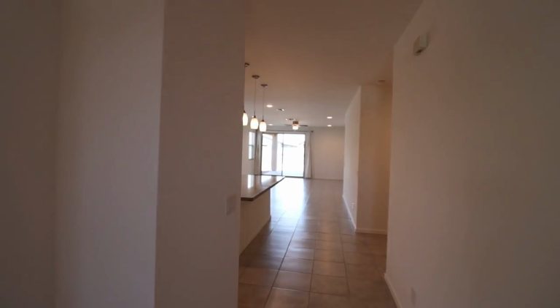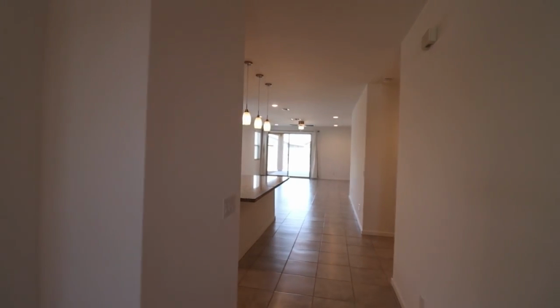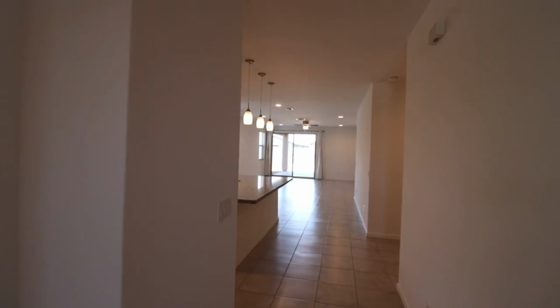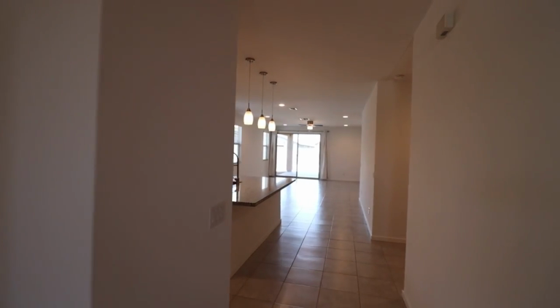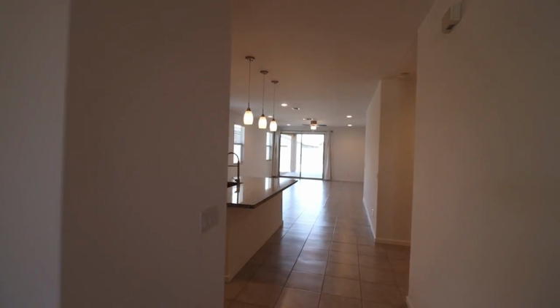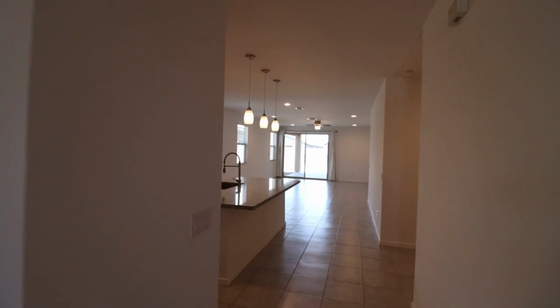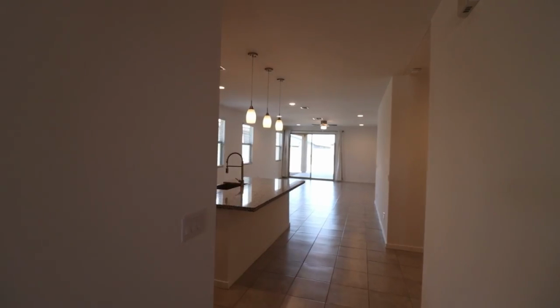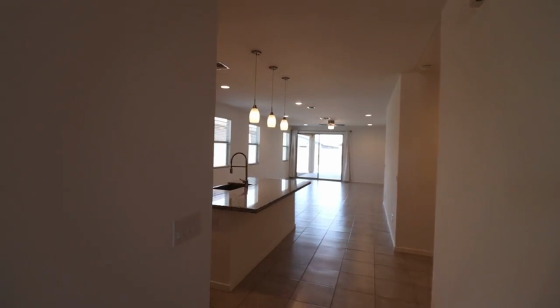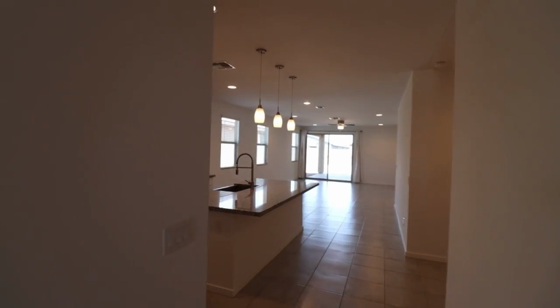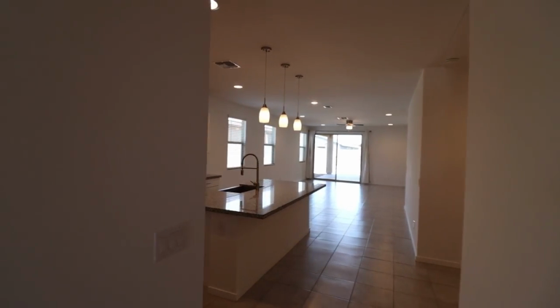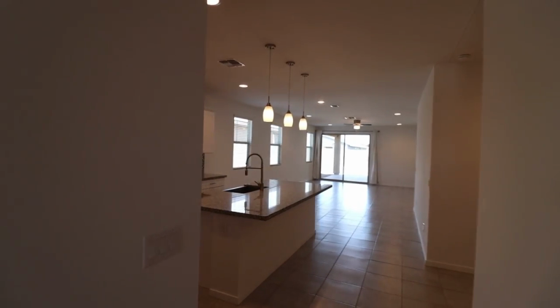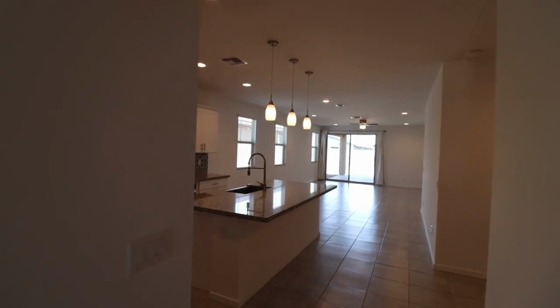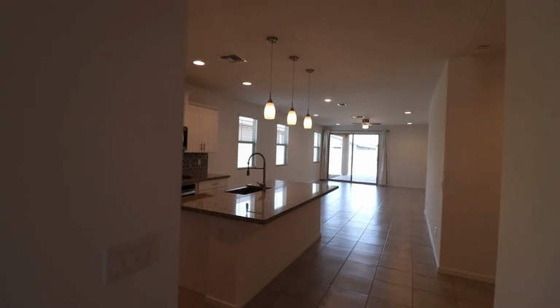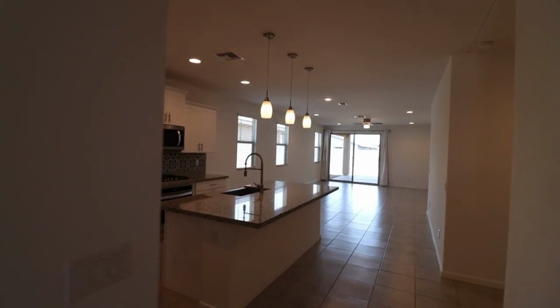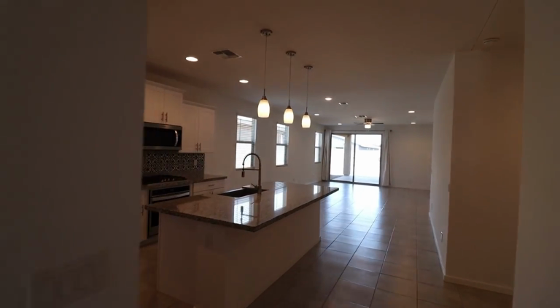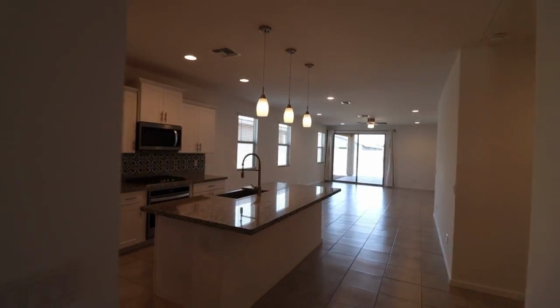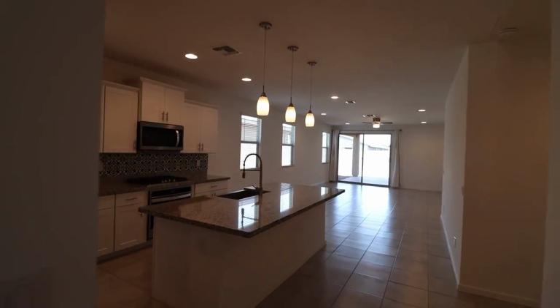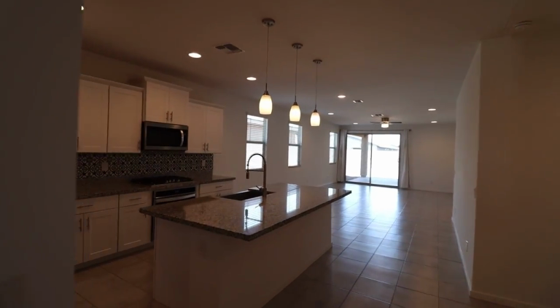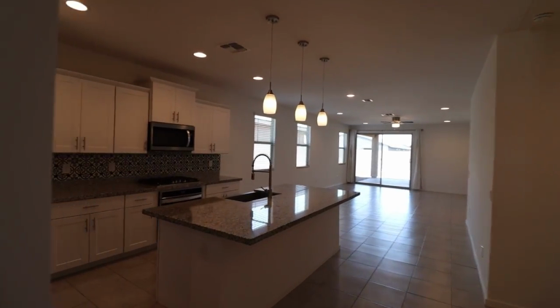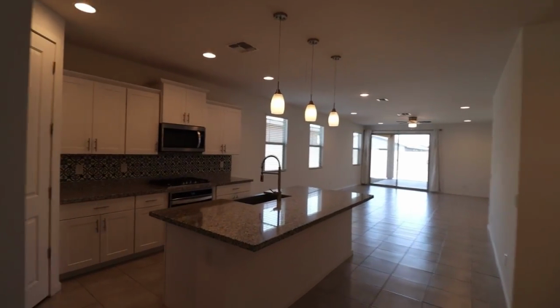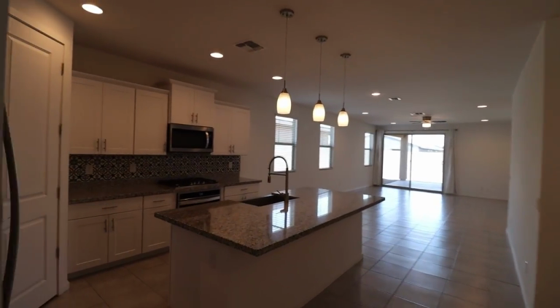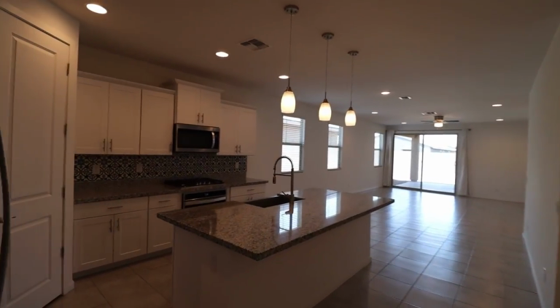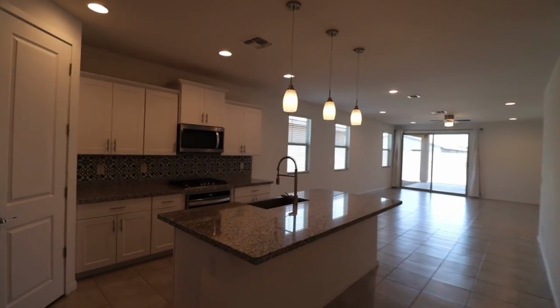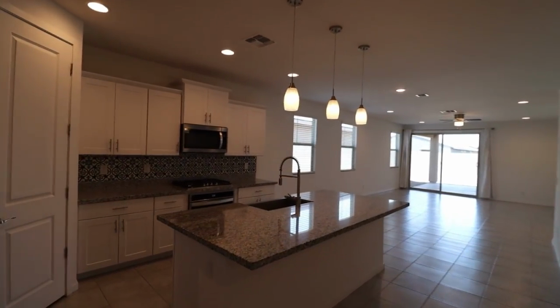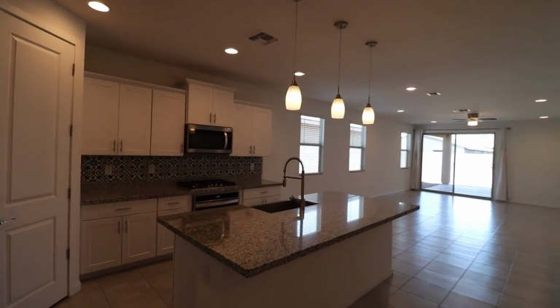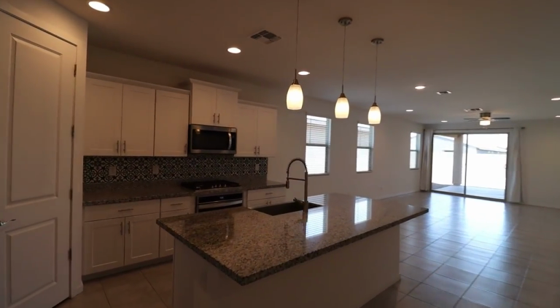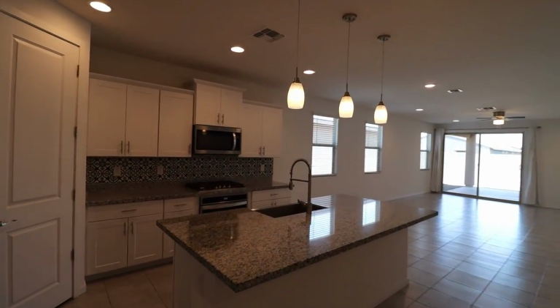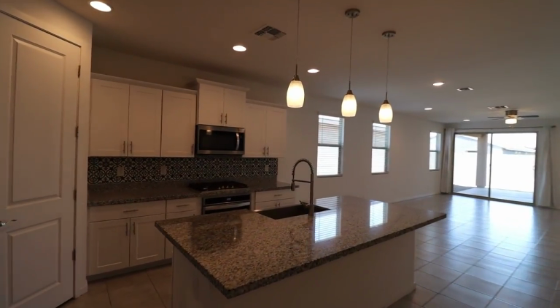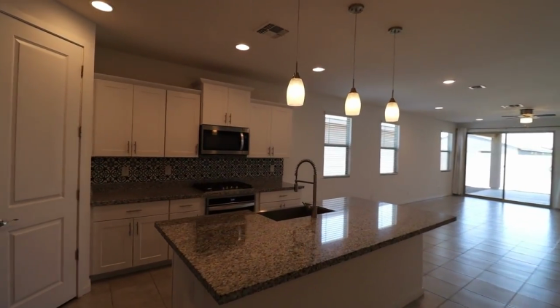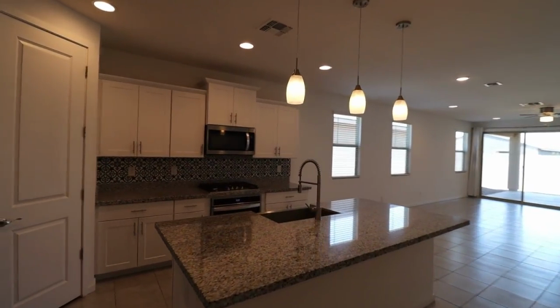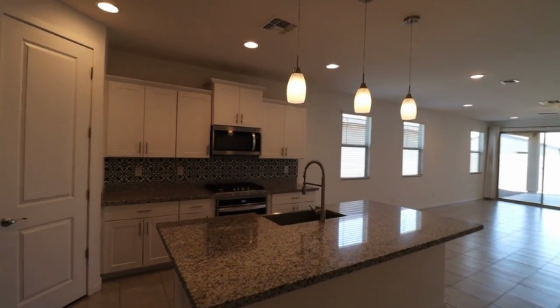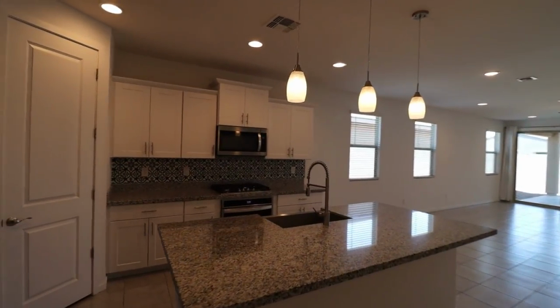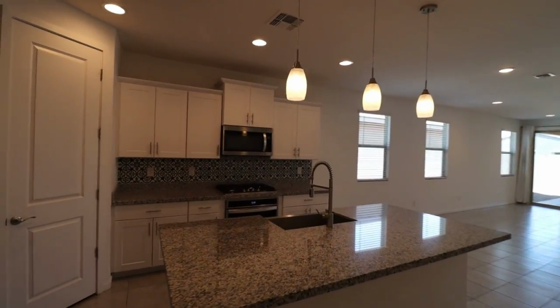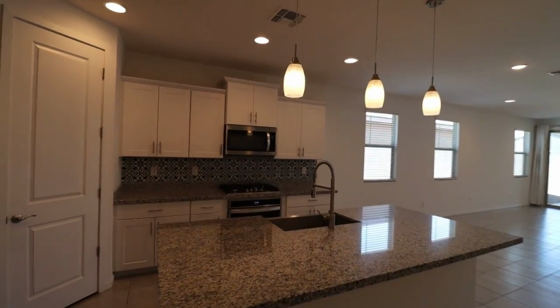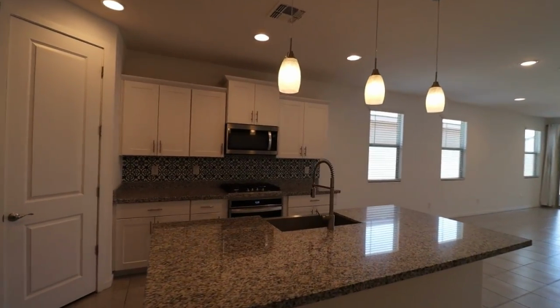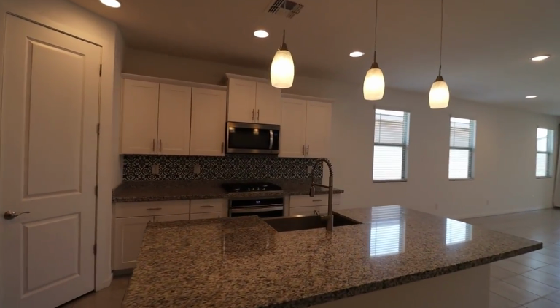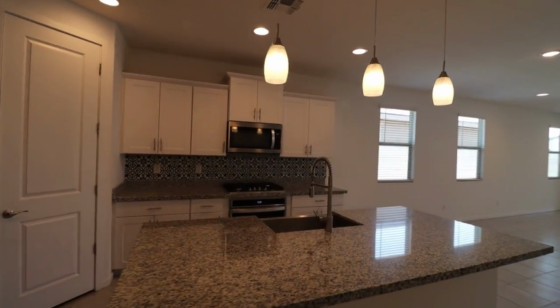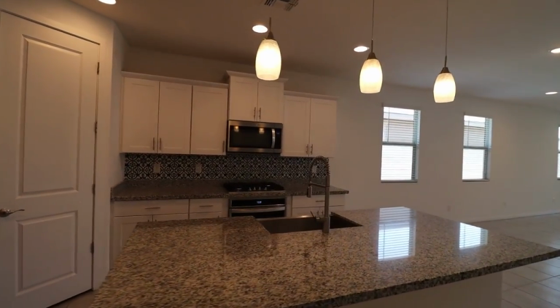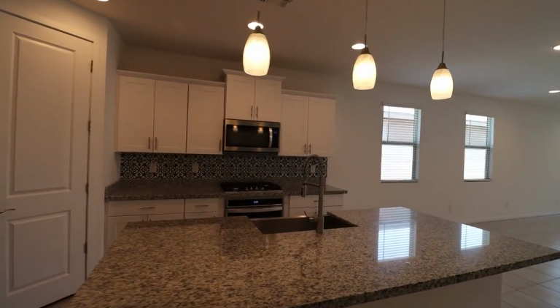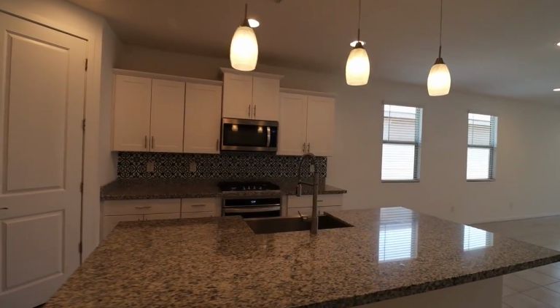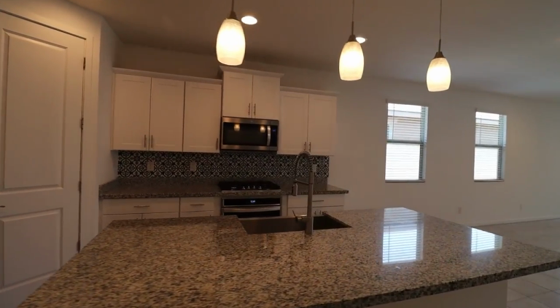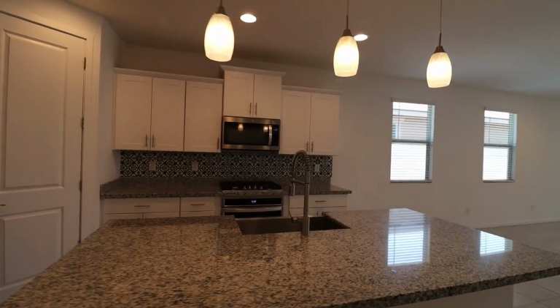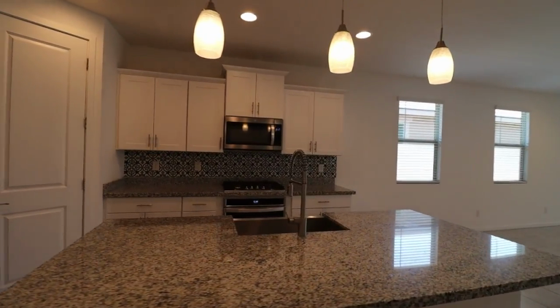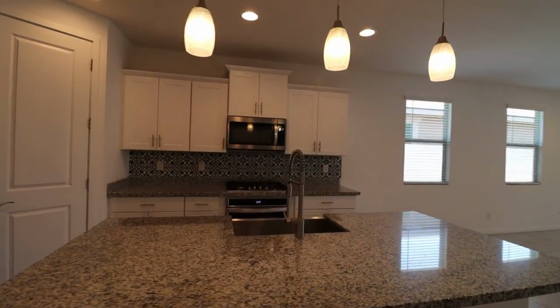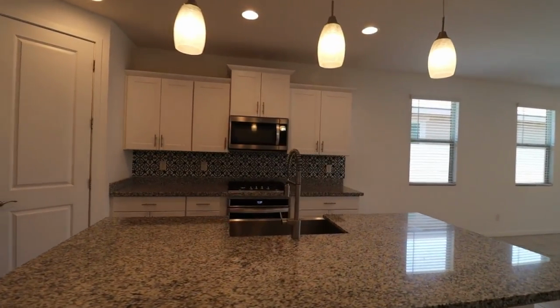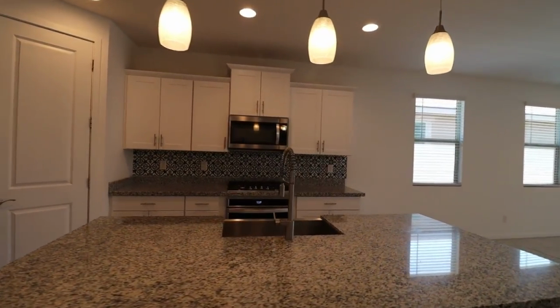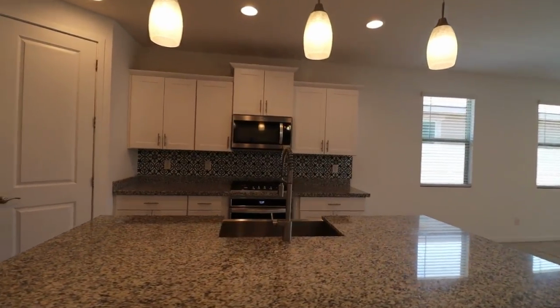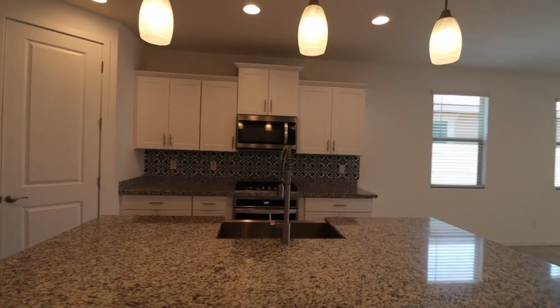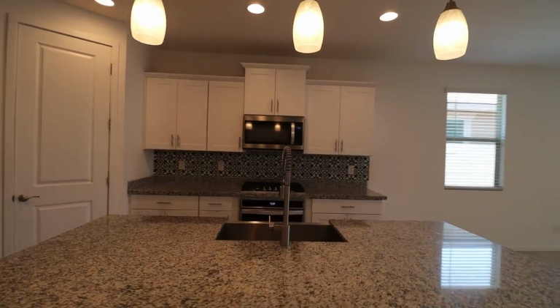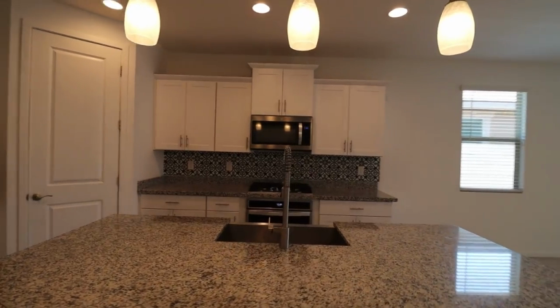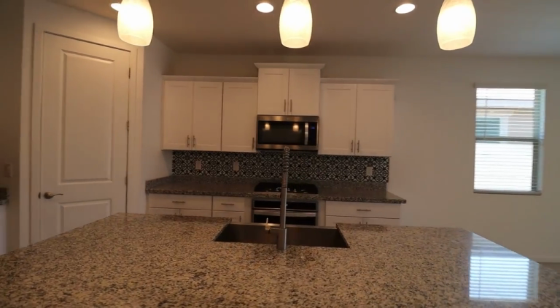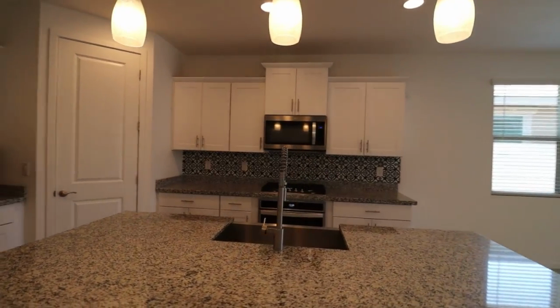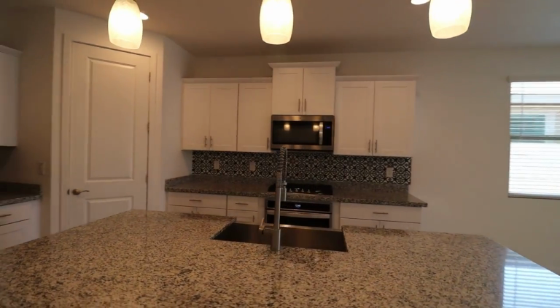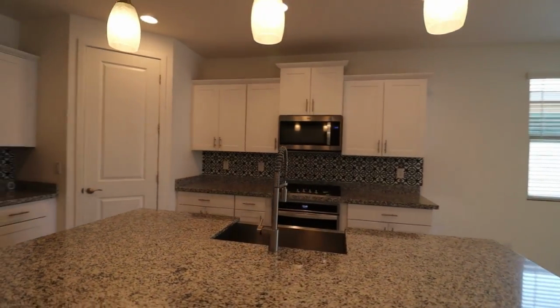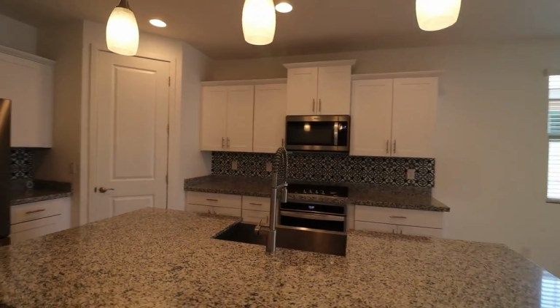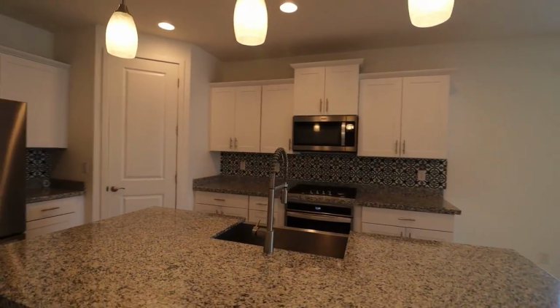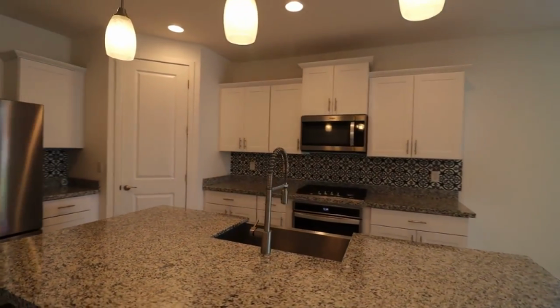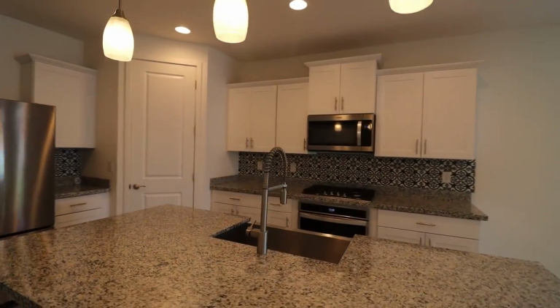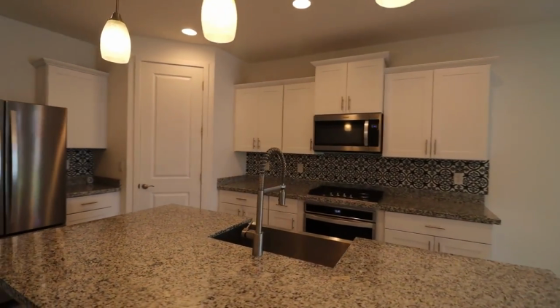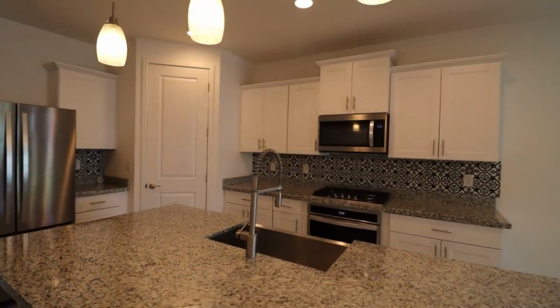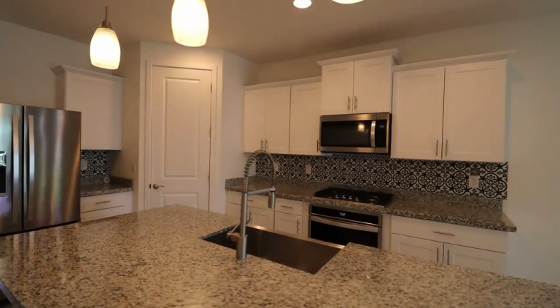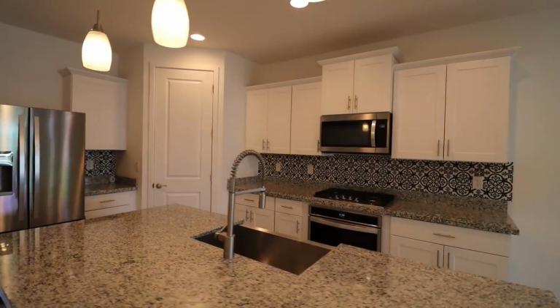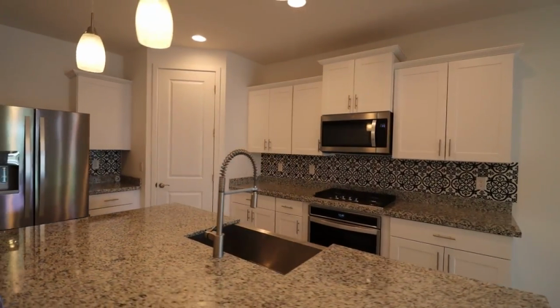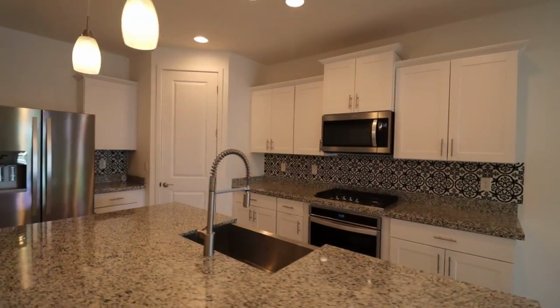The kitchen has white shaker-style cabinets, designer-inspired backsplash, and stainless steel appliances.